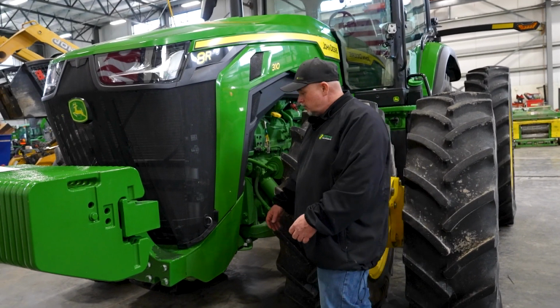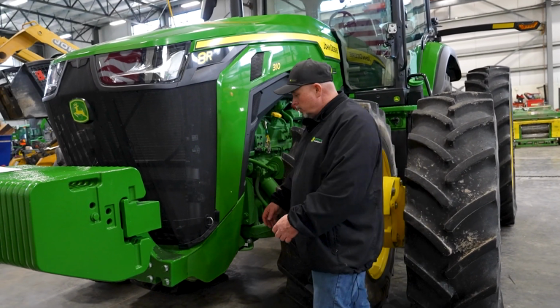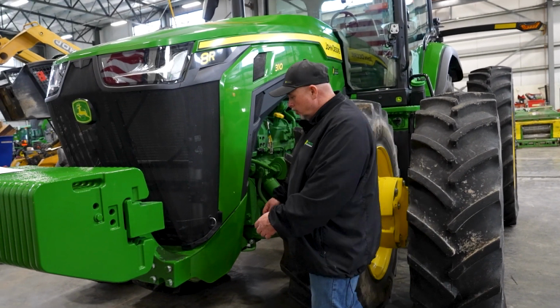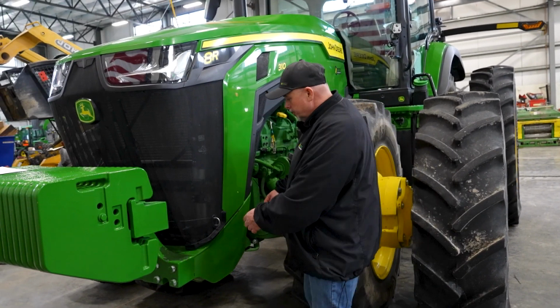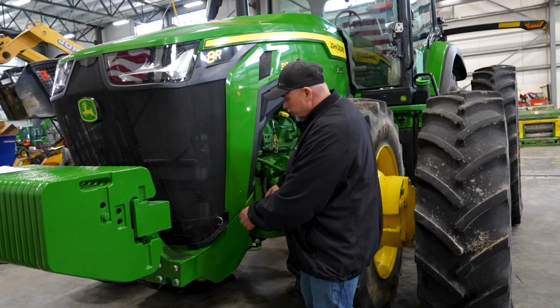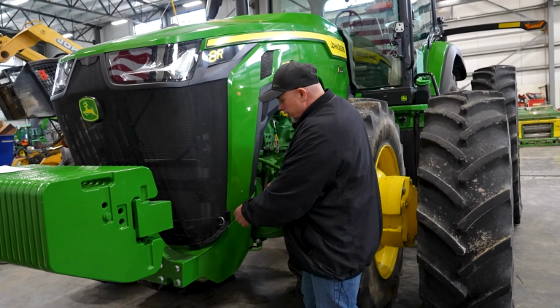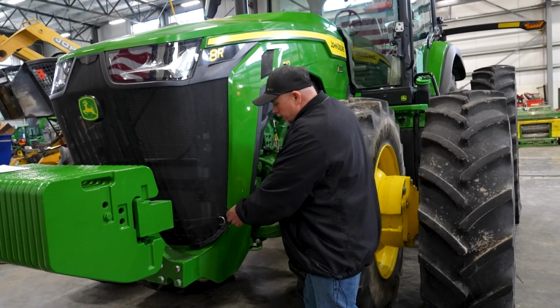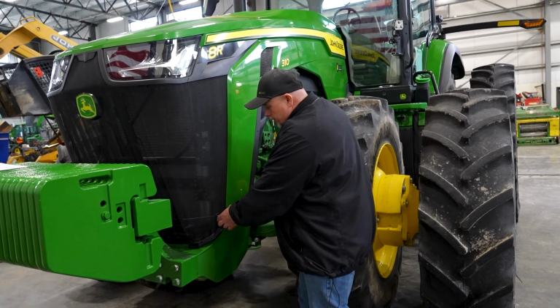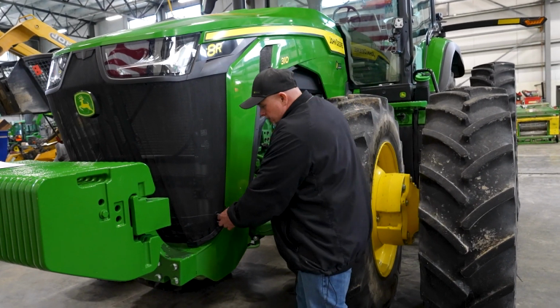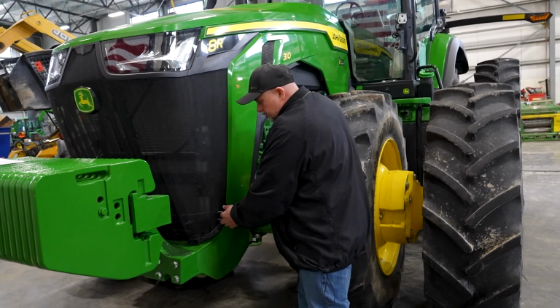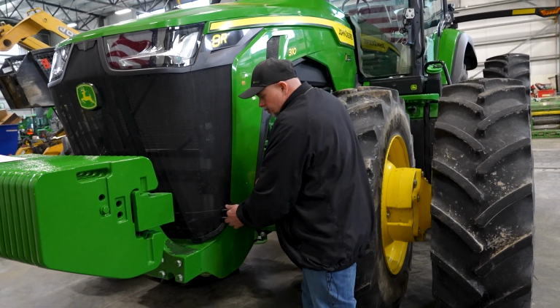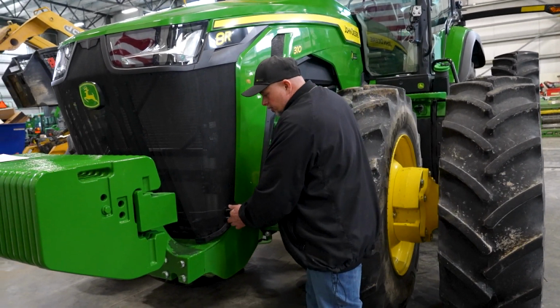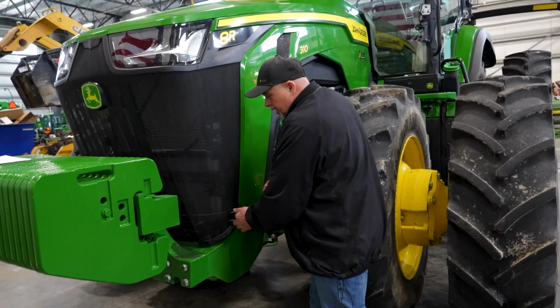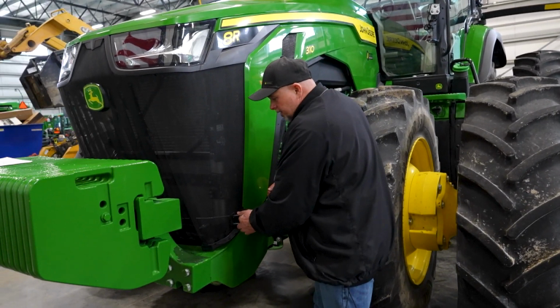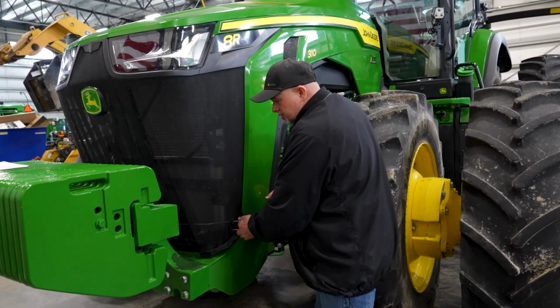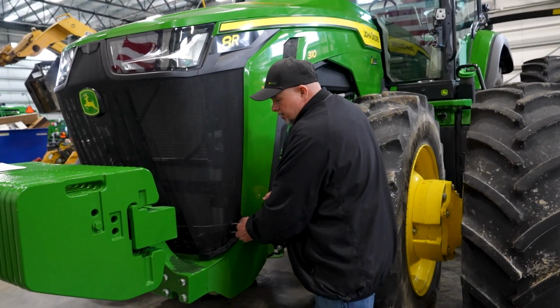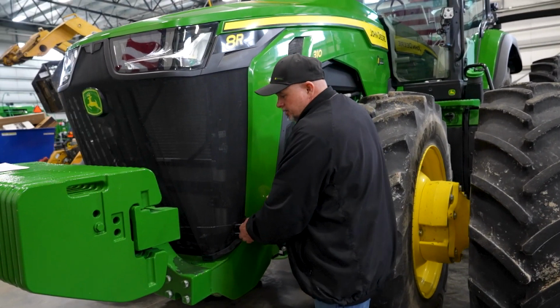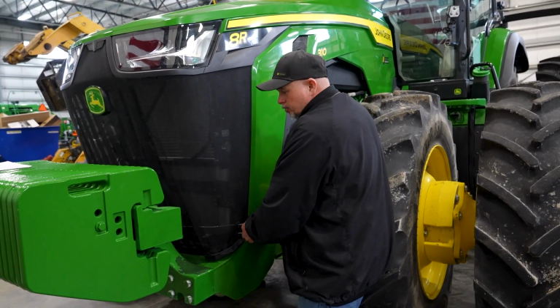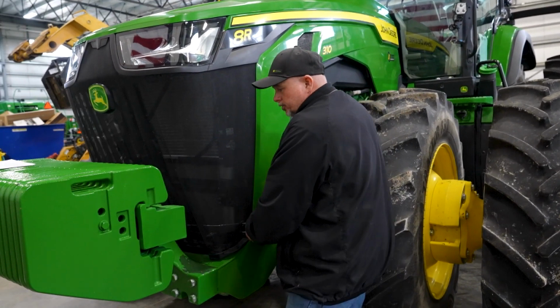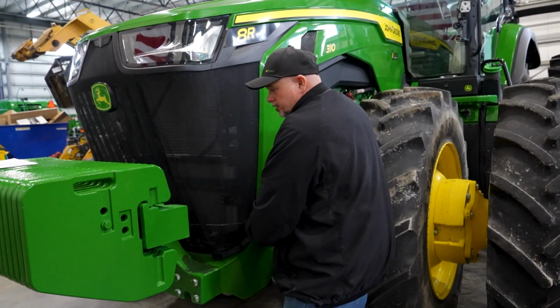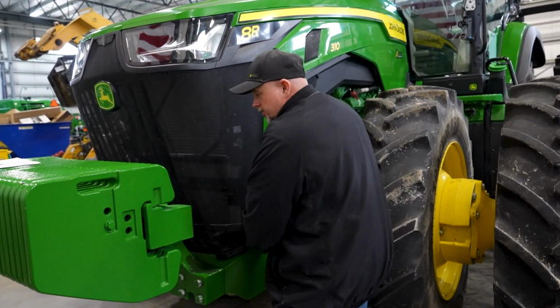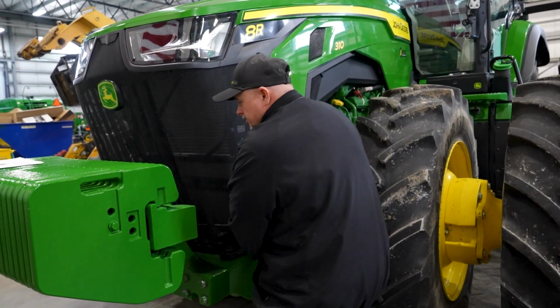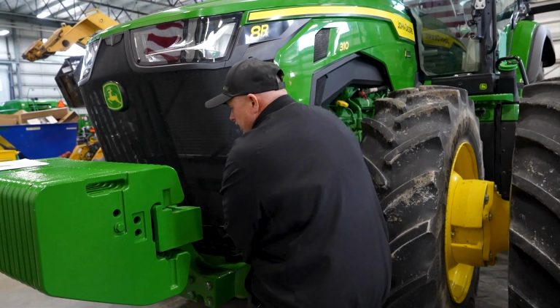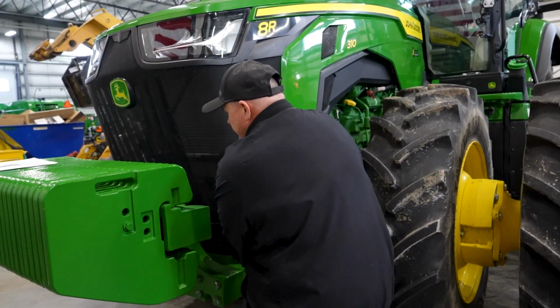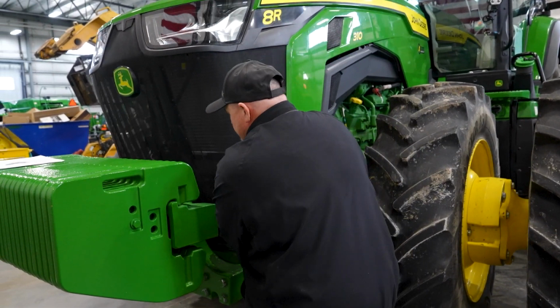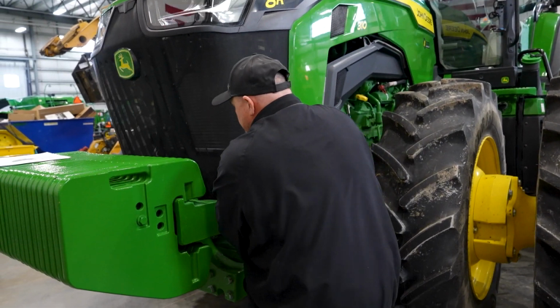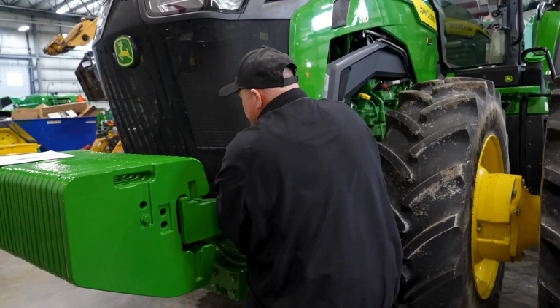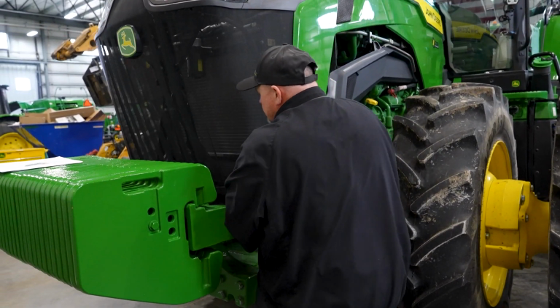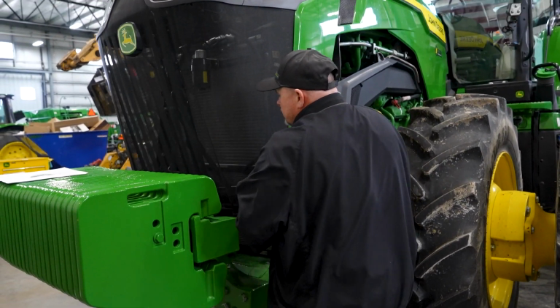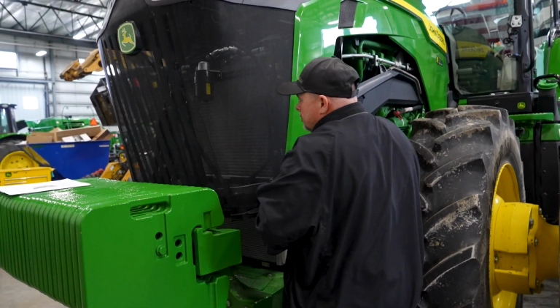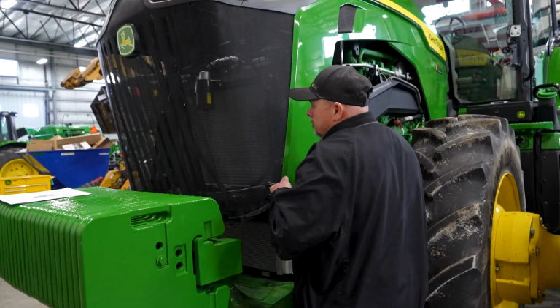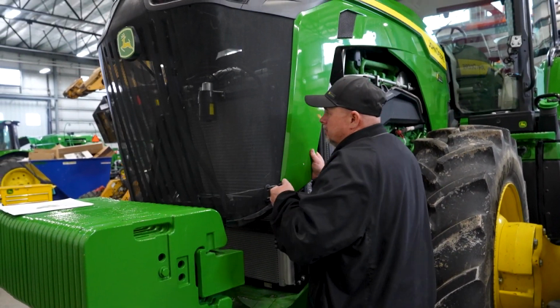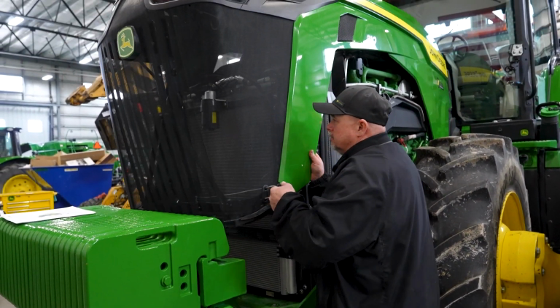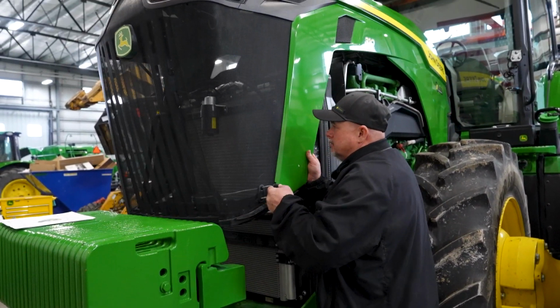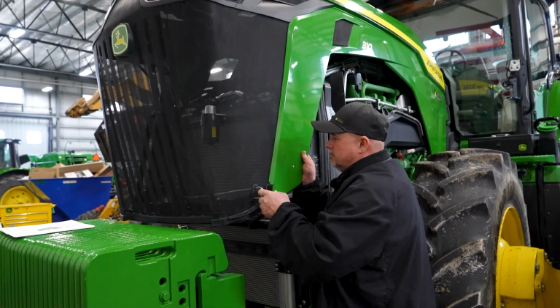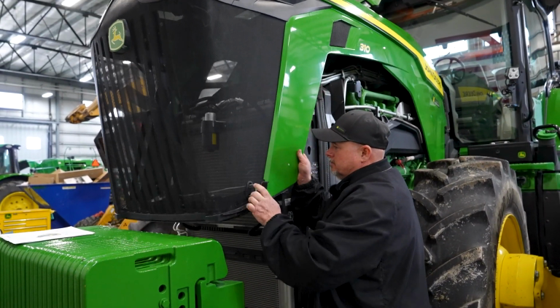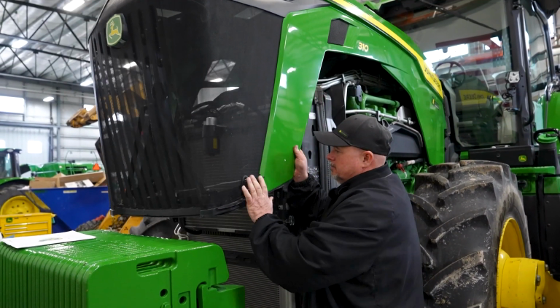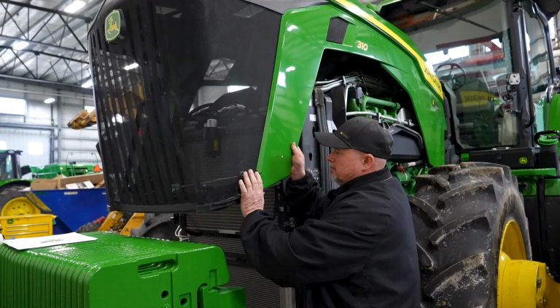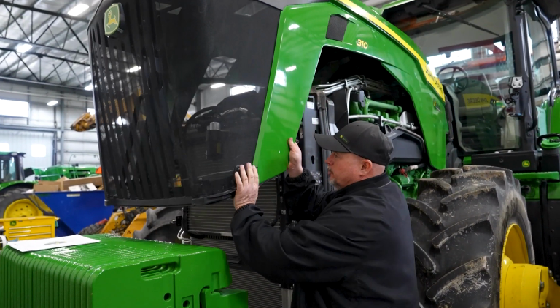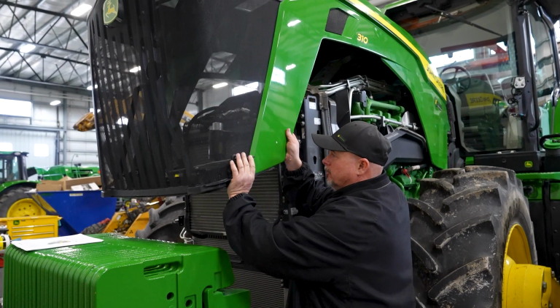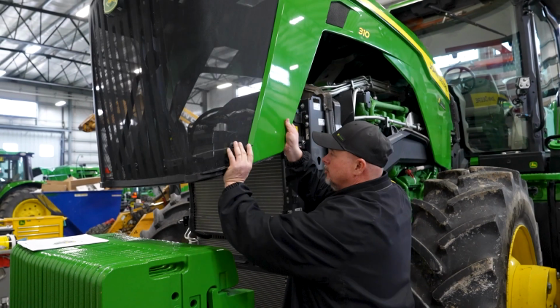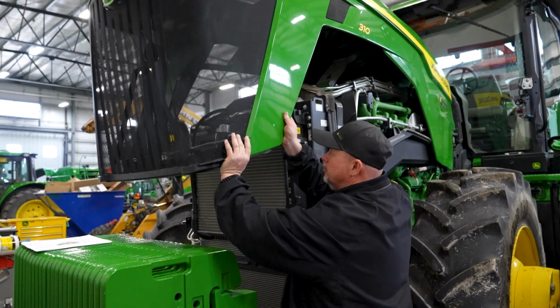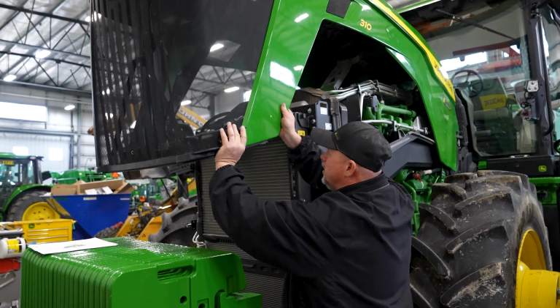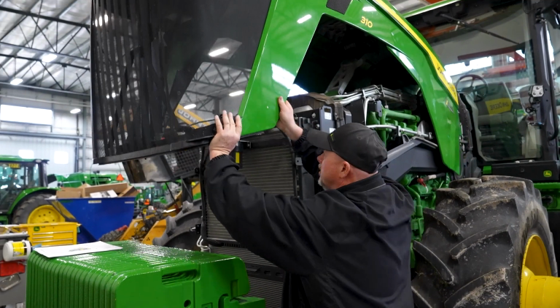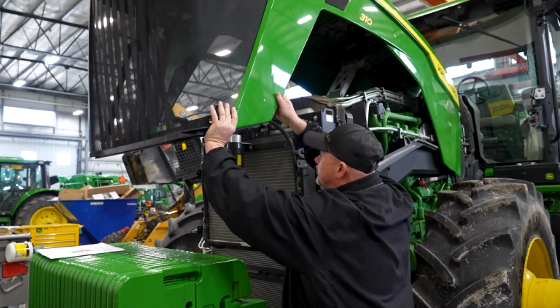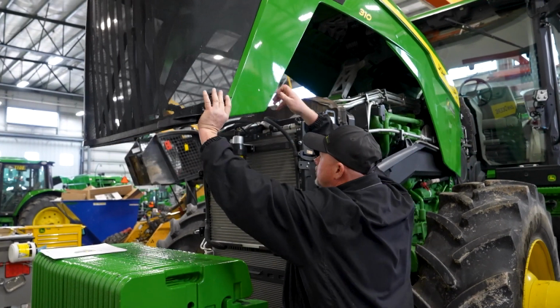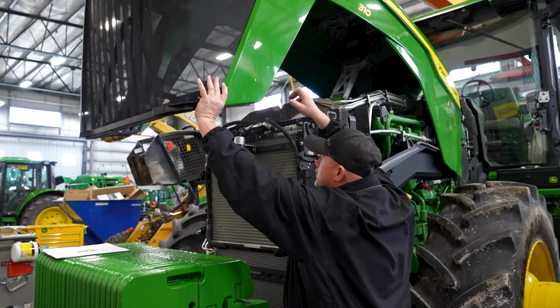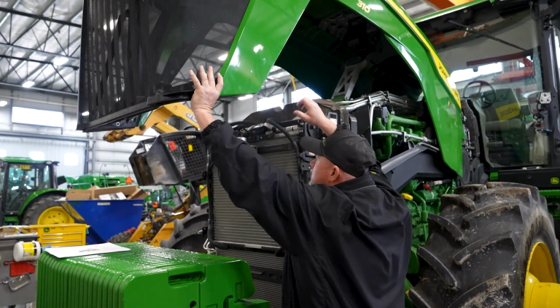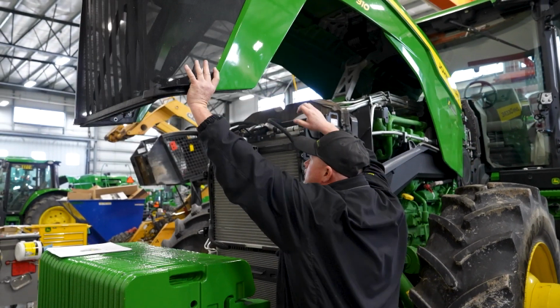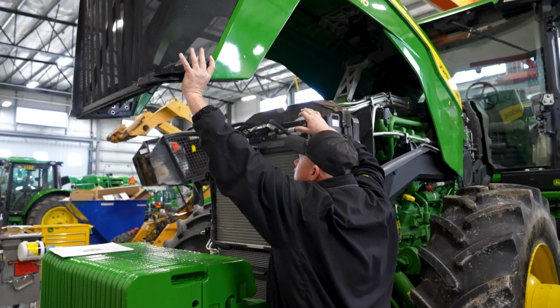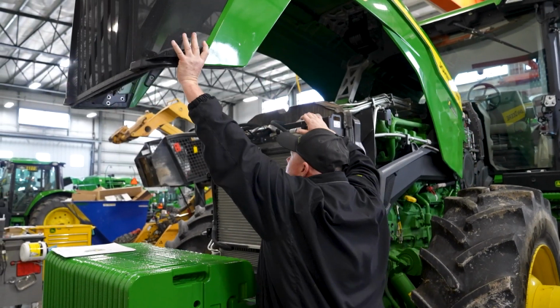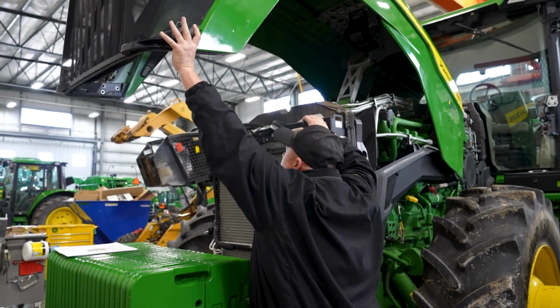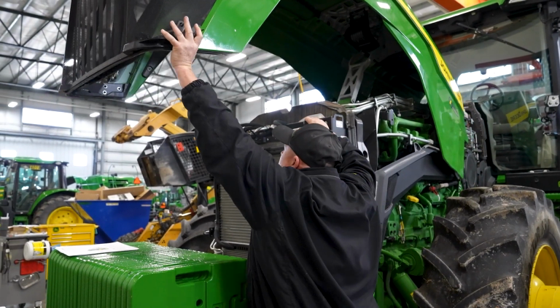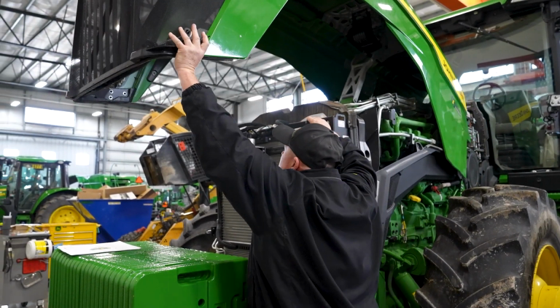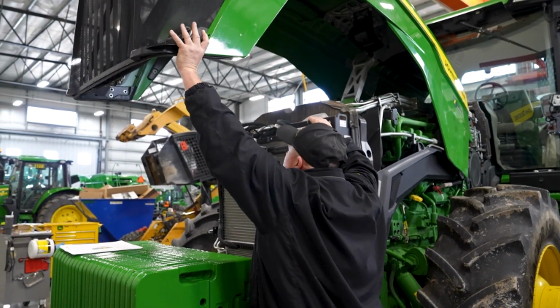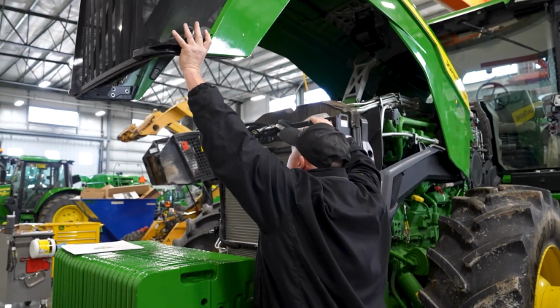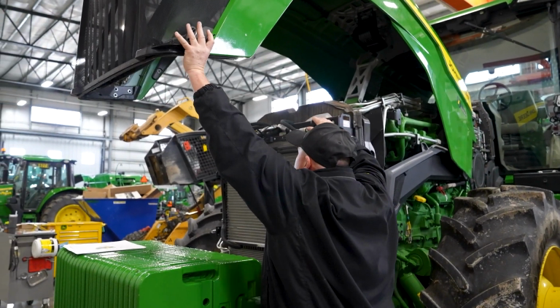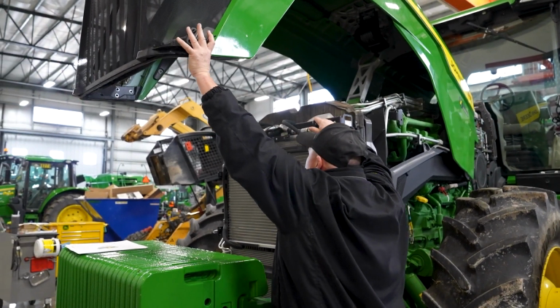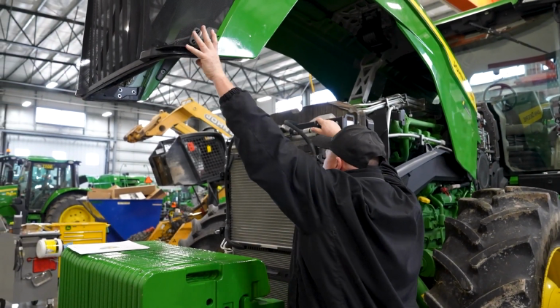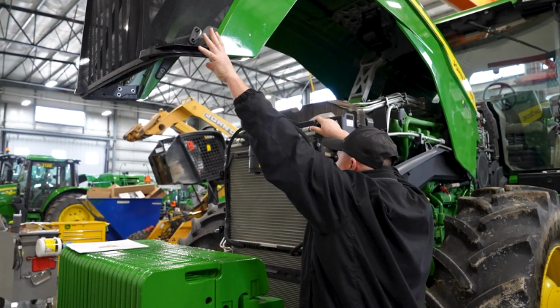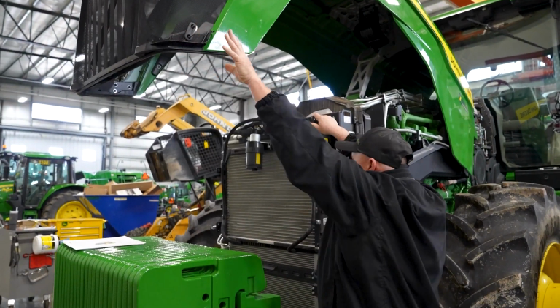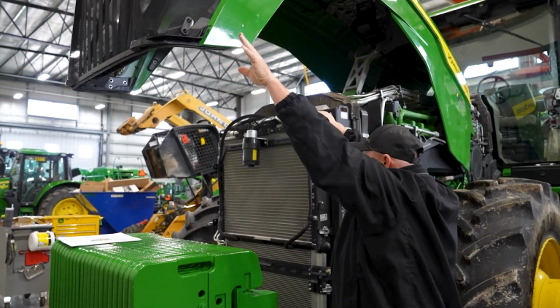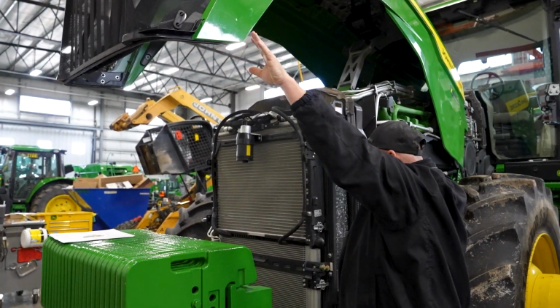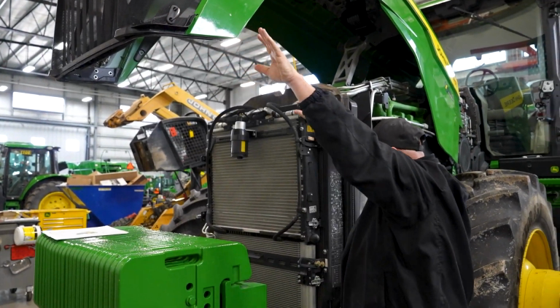We're going to open the hood now. Here's the hood latch — you just pull it to the side, put a little bit of effort, and you can lift the hood up.